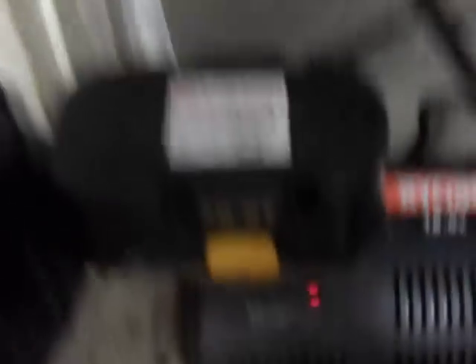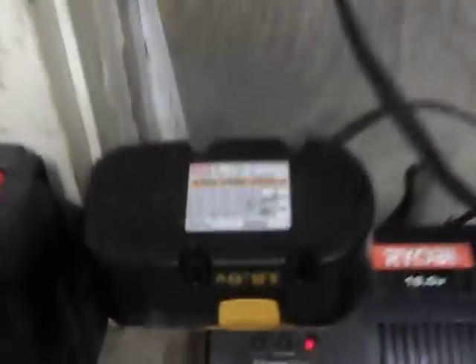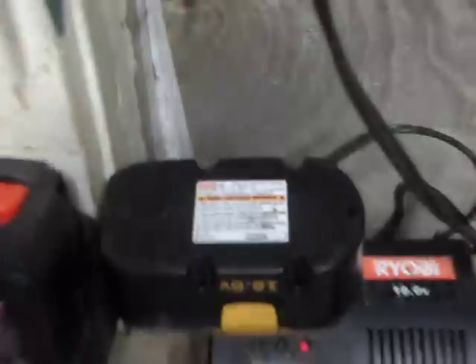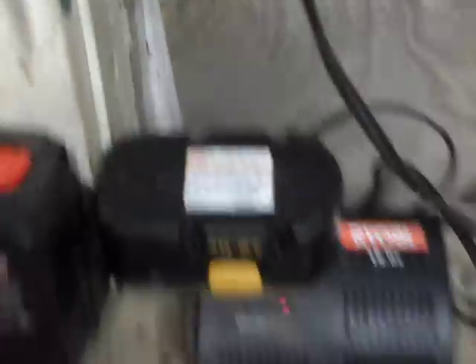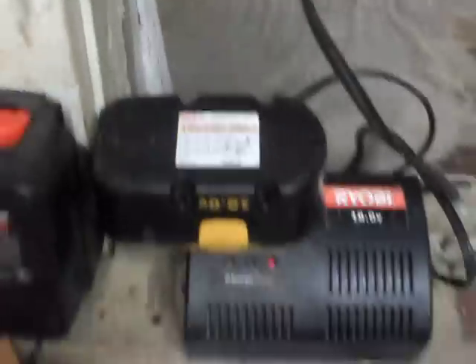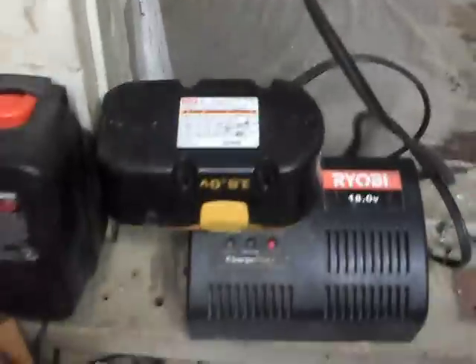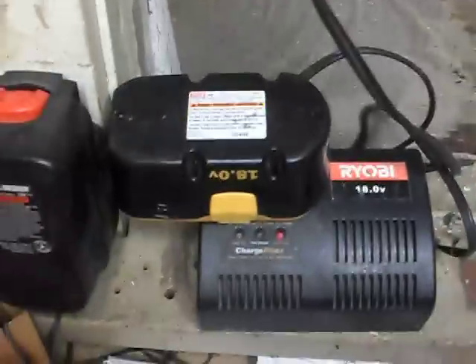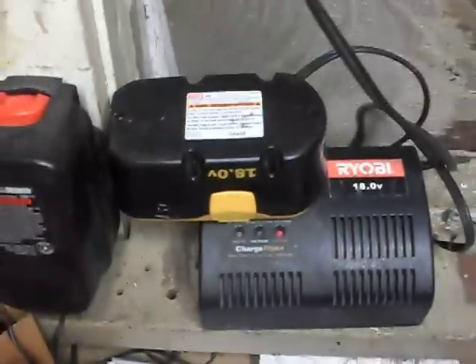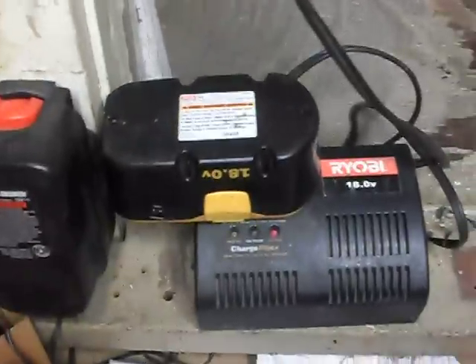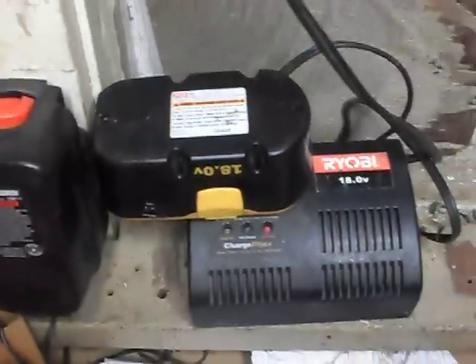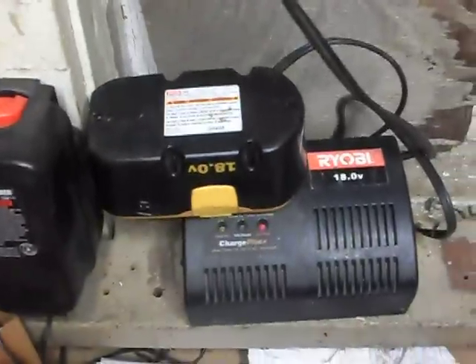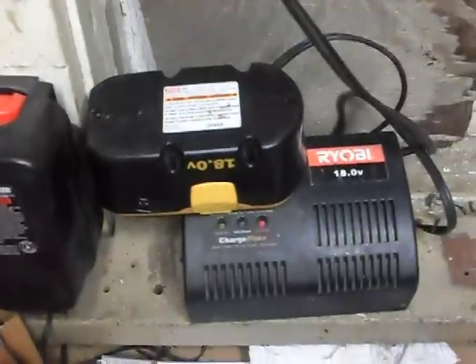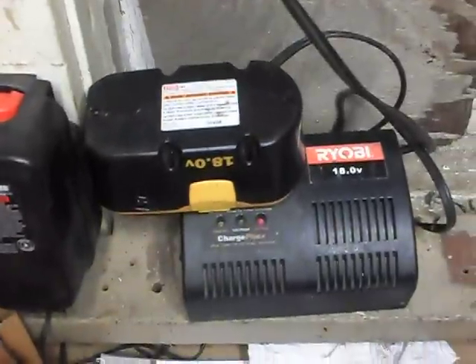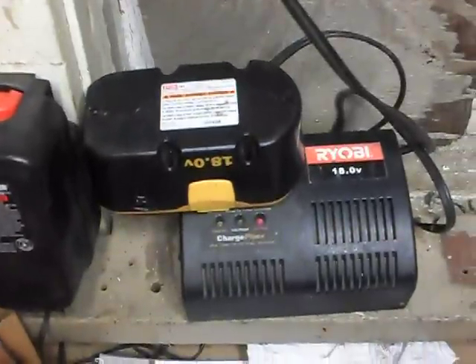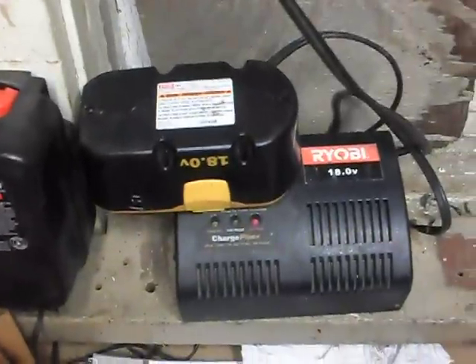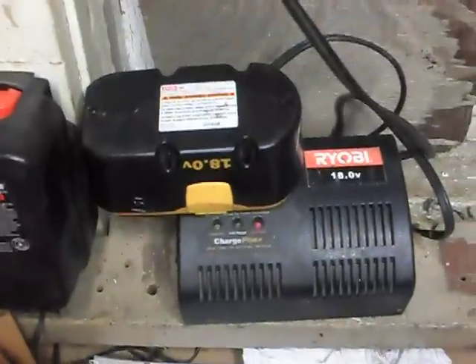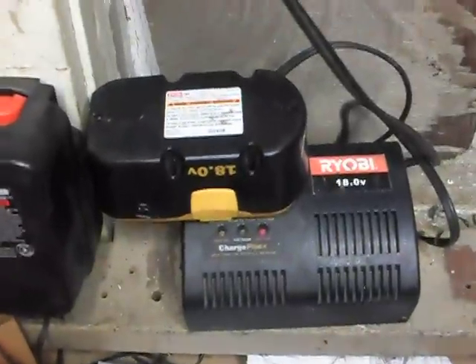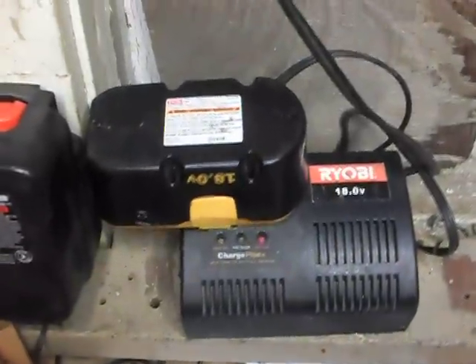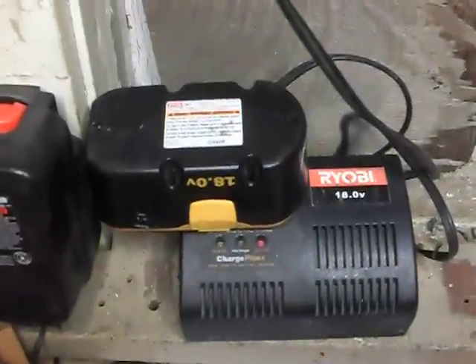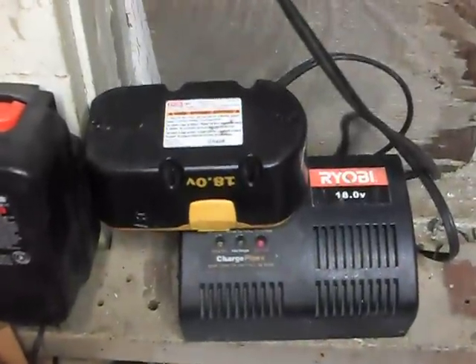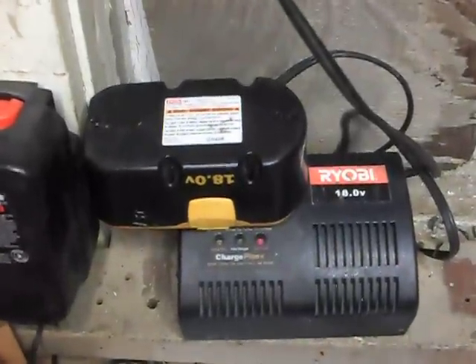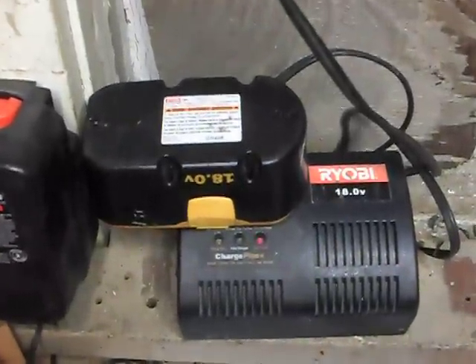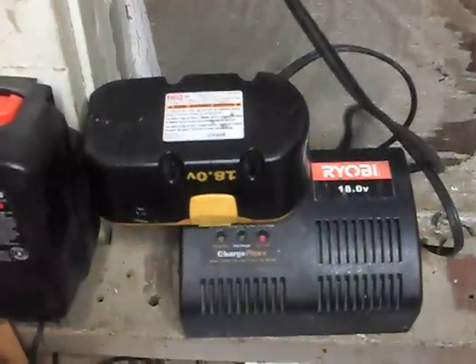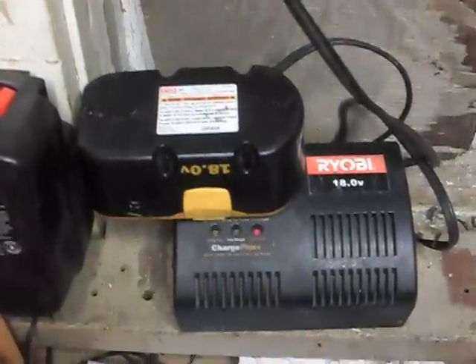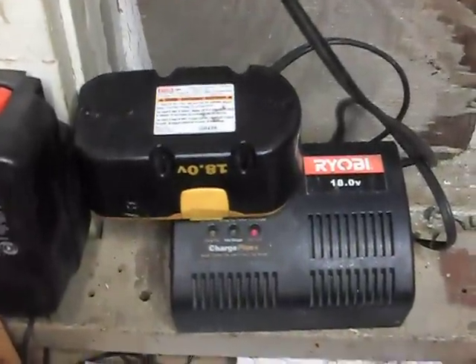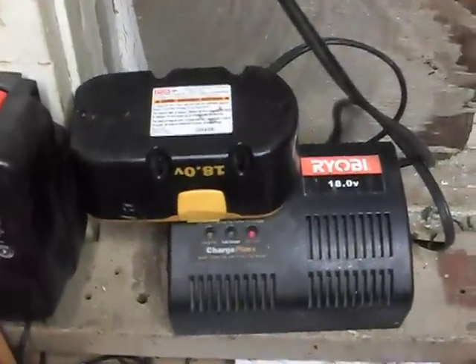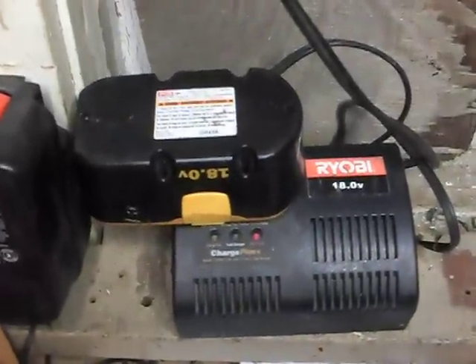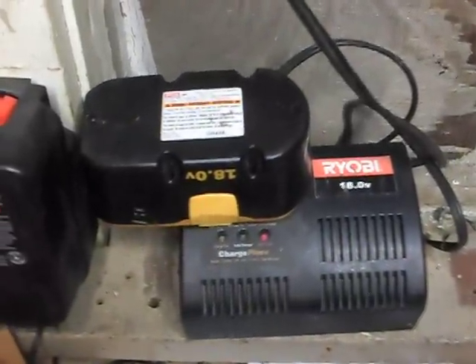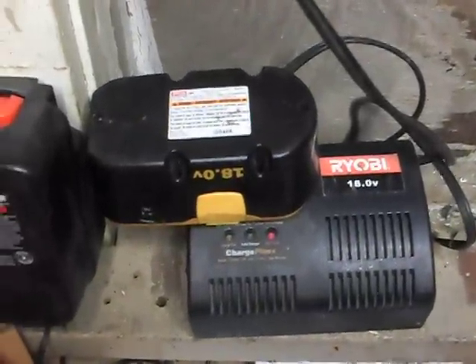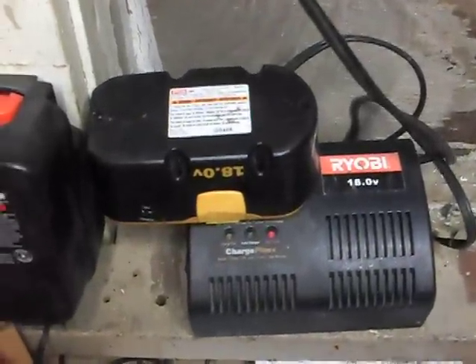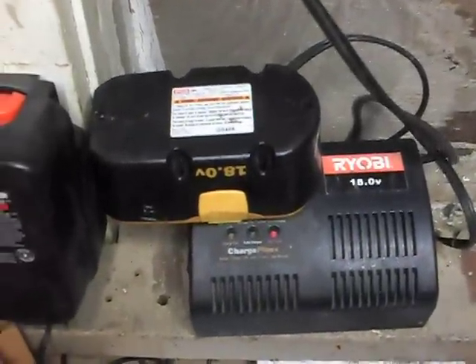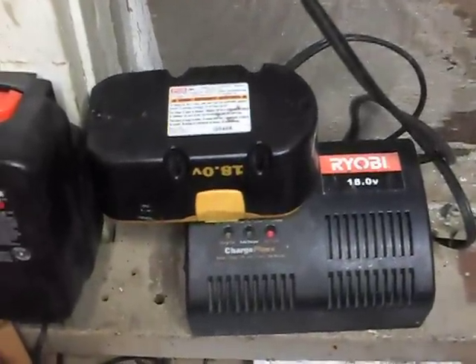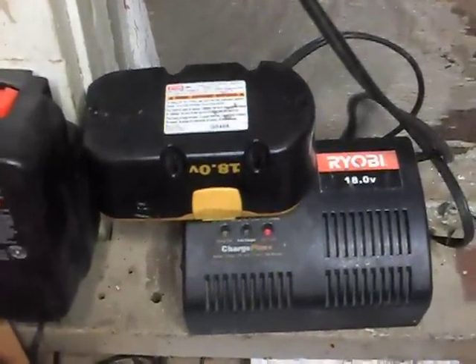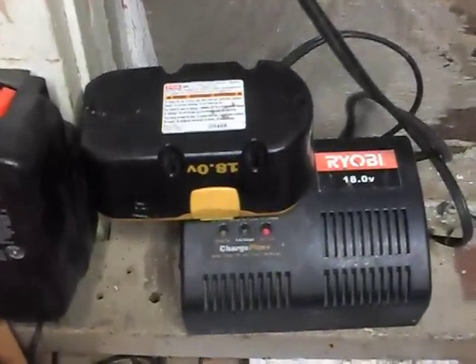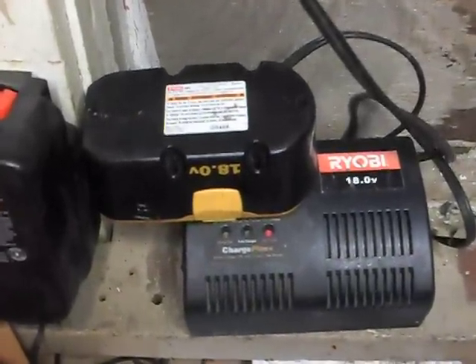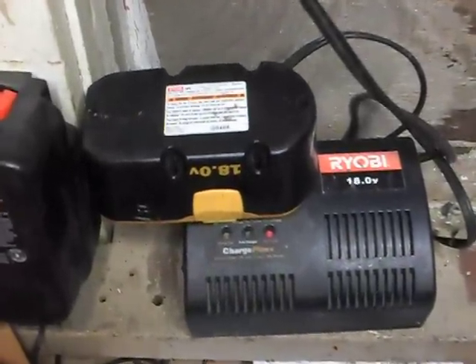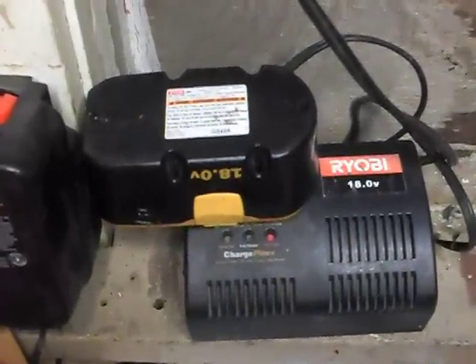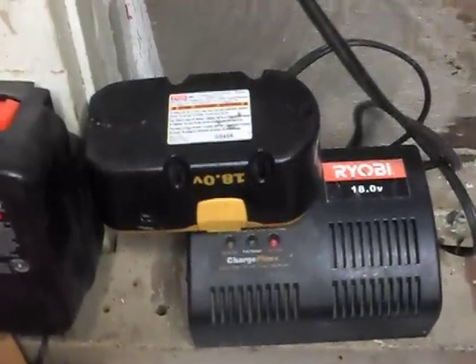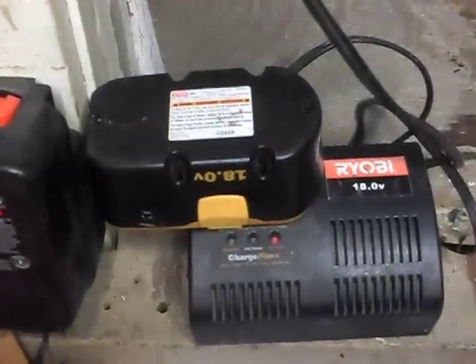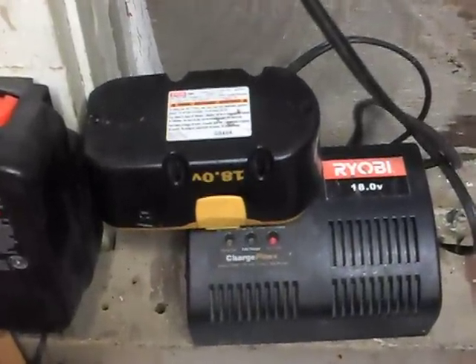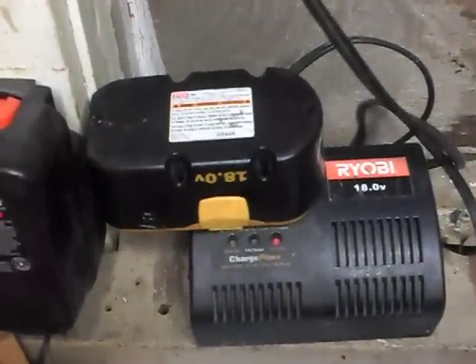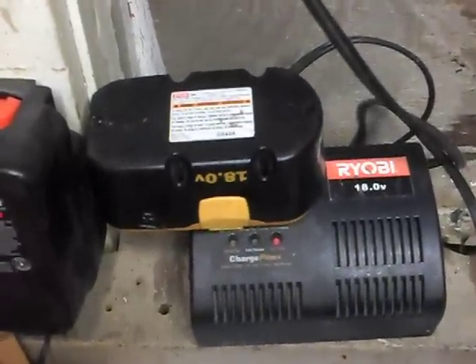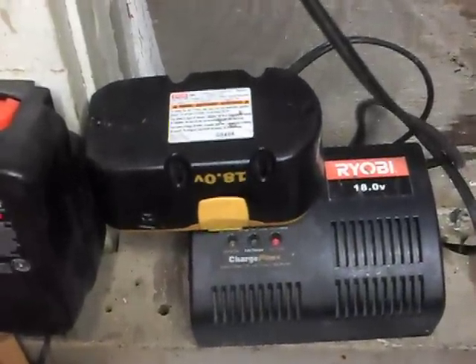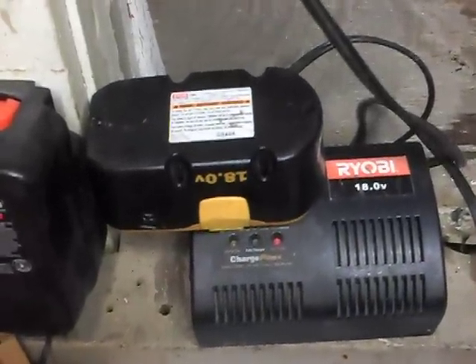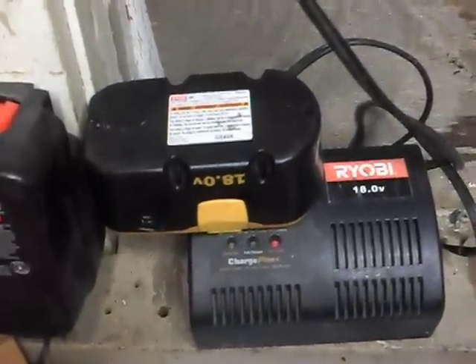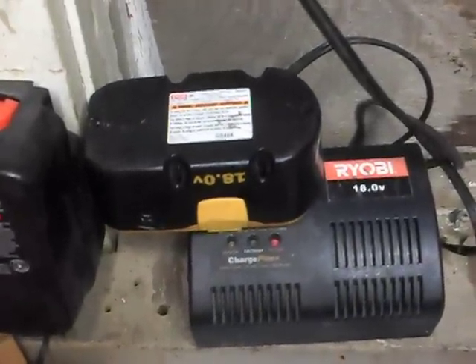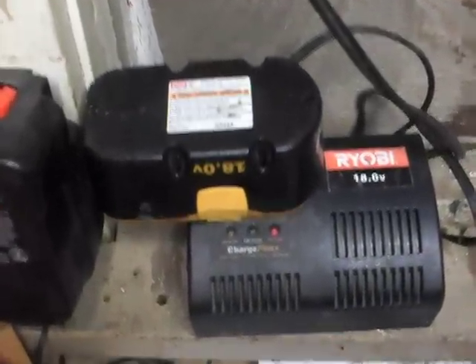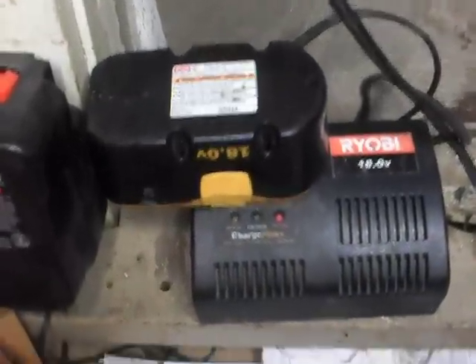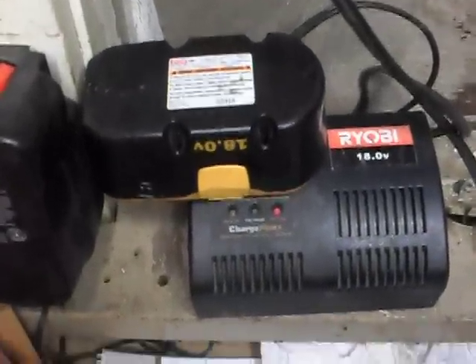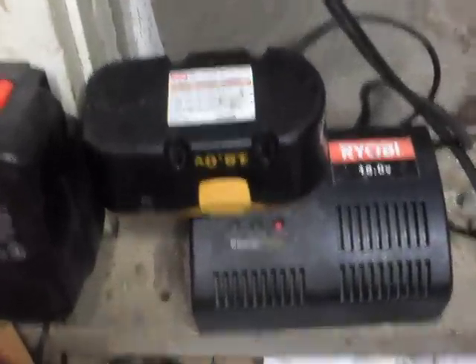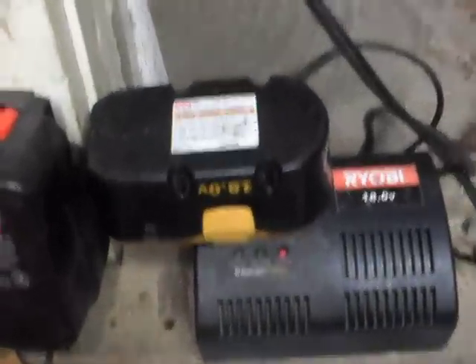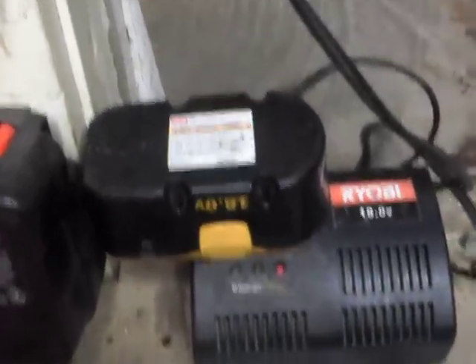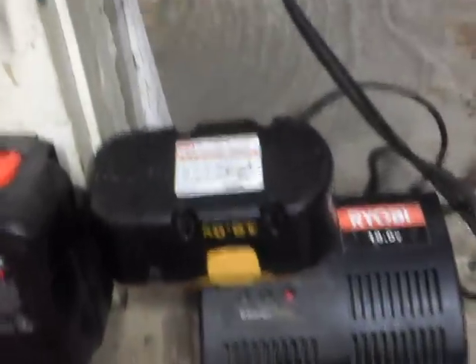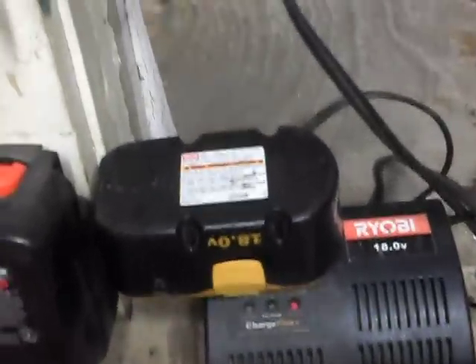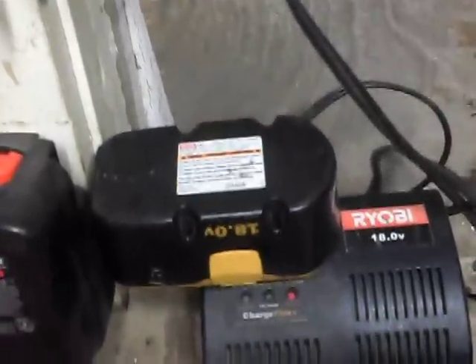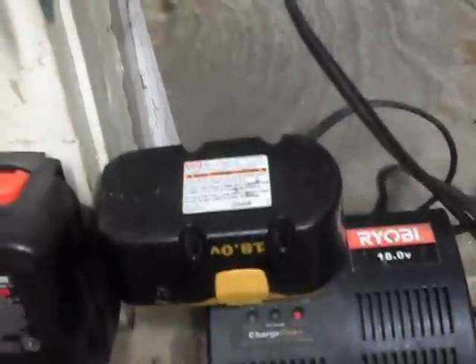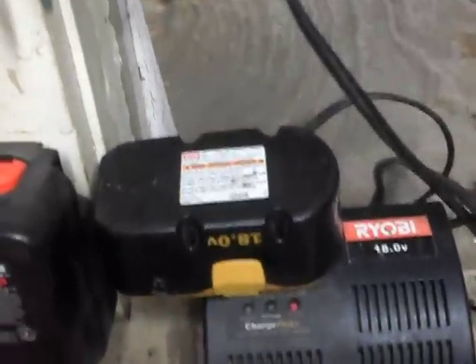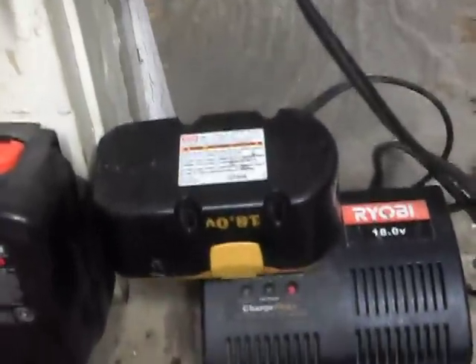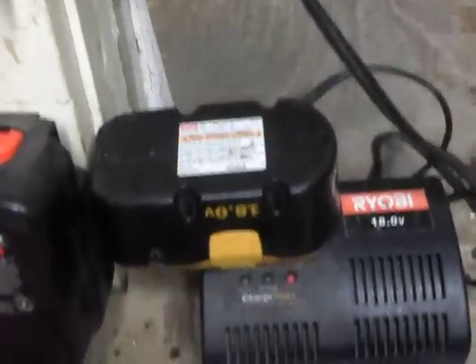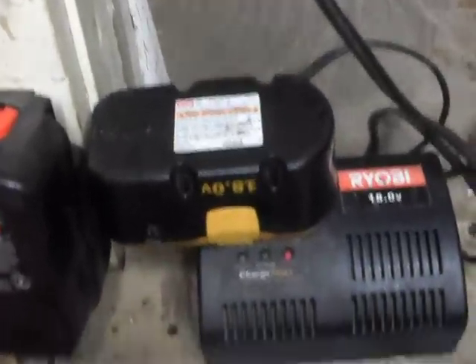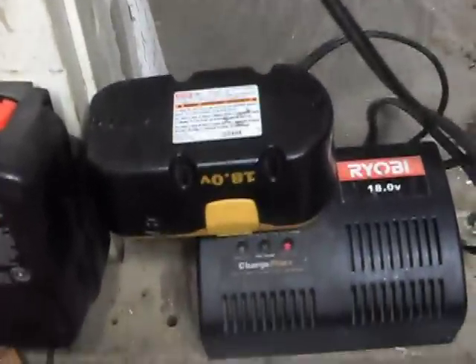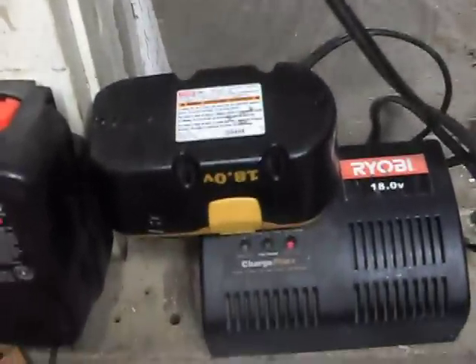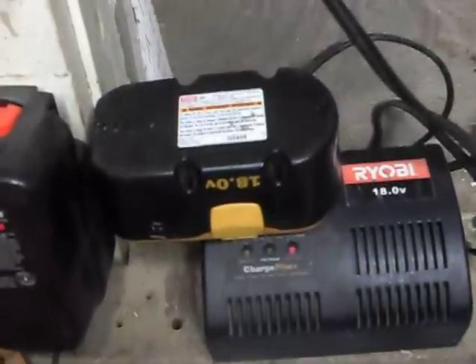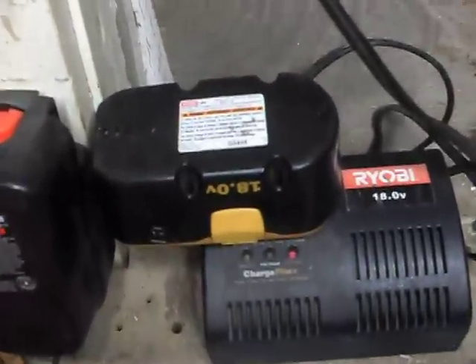Same battery, and when it's done charging it'll be like new. Anyway, just wanted to show you guys that trick.